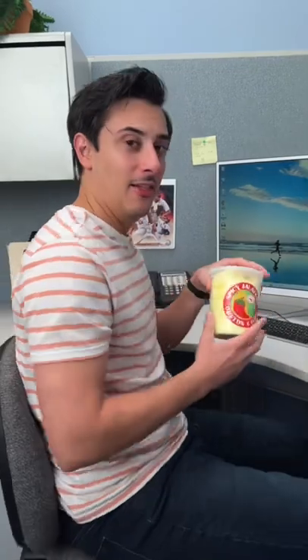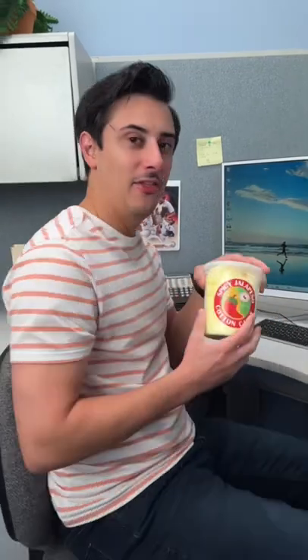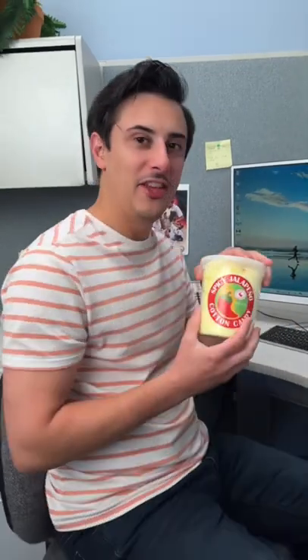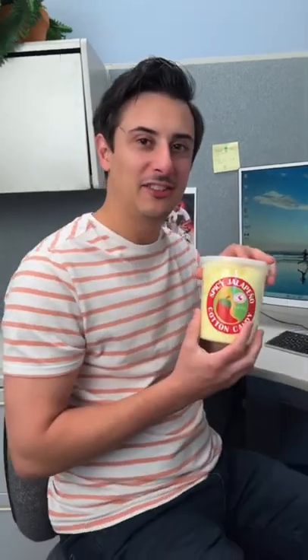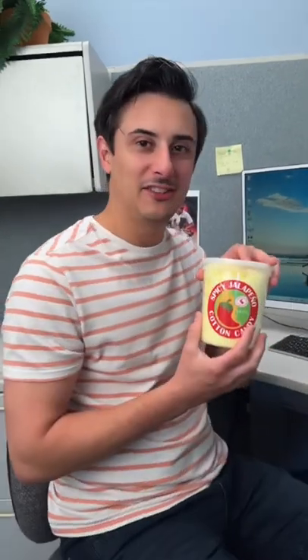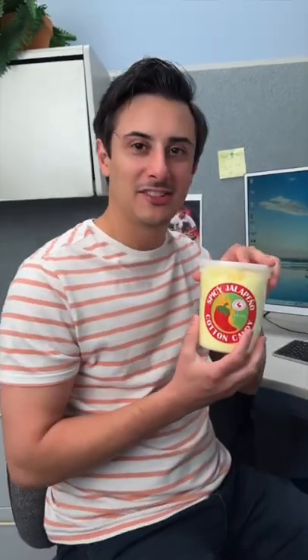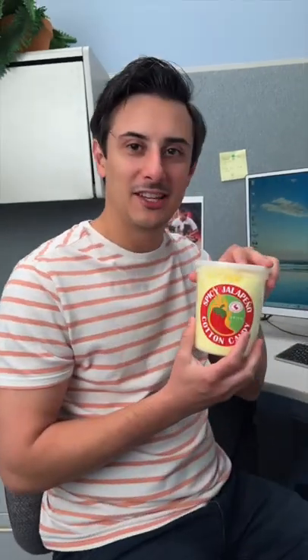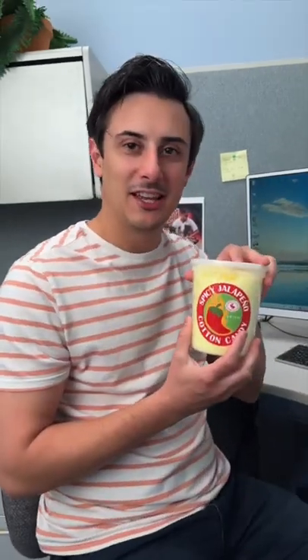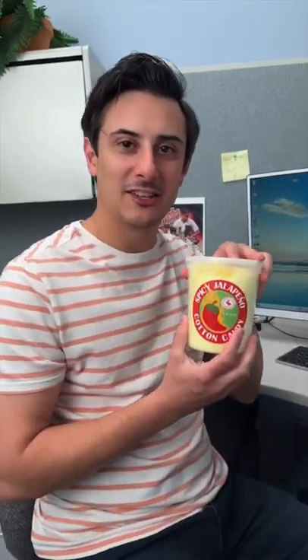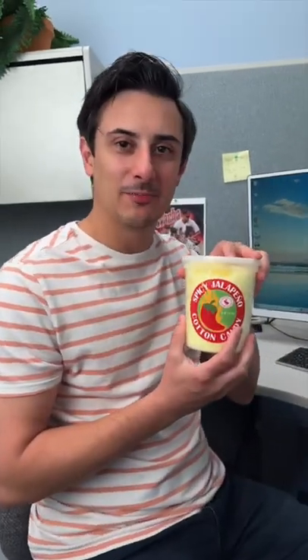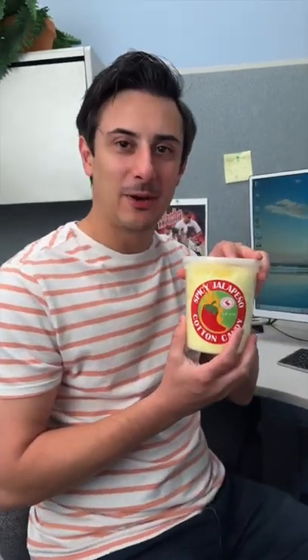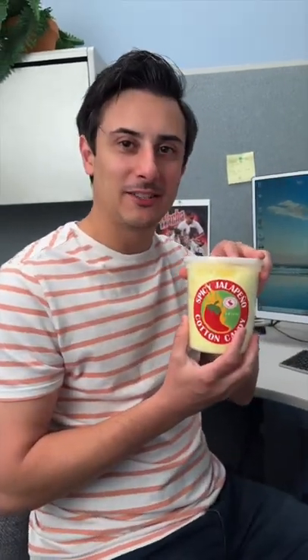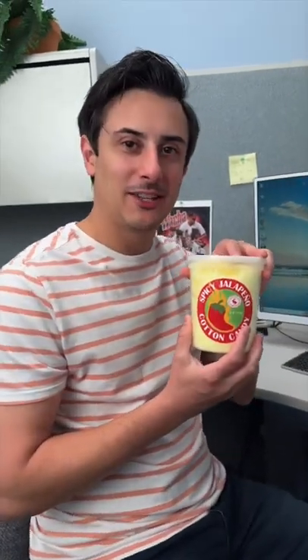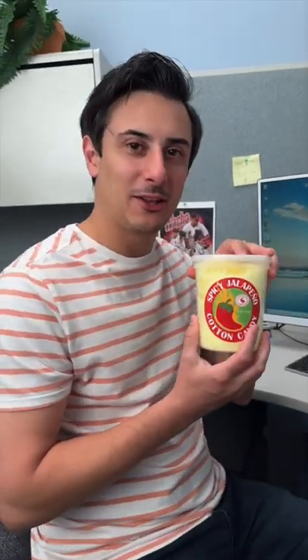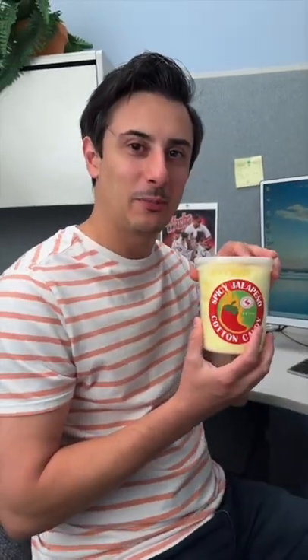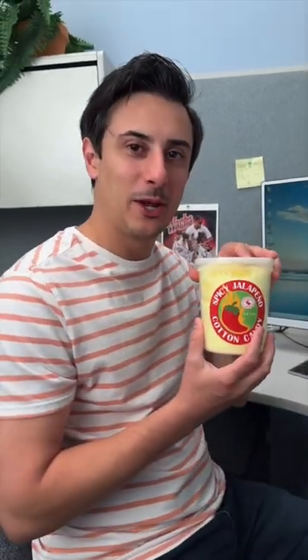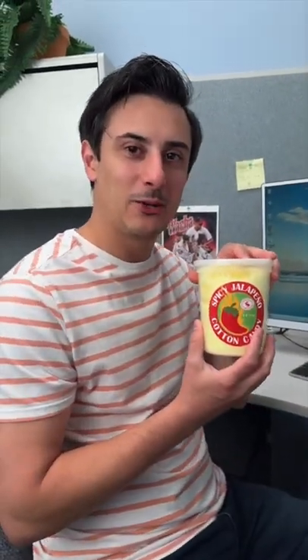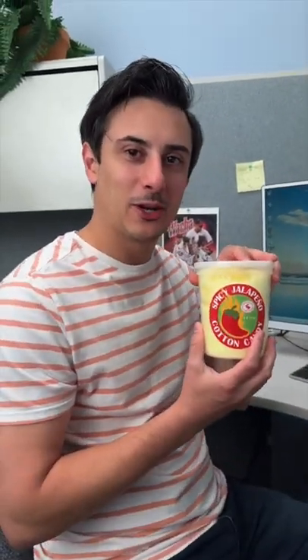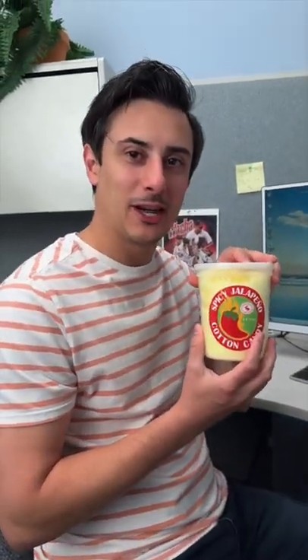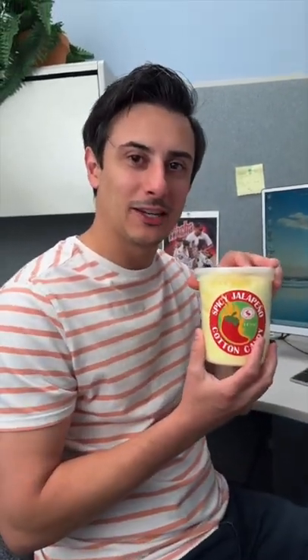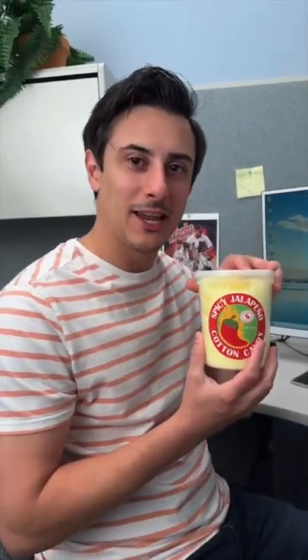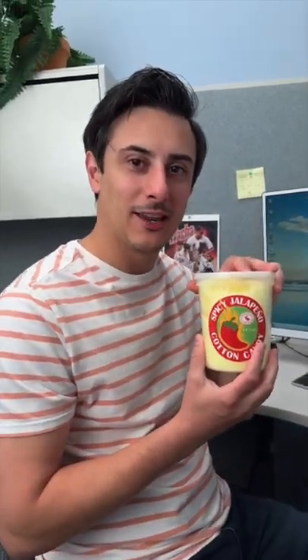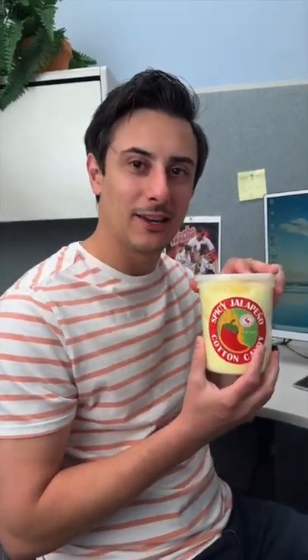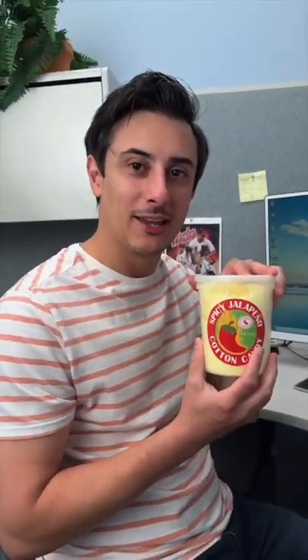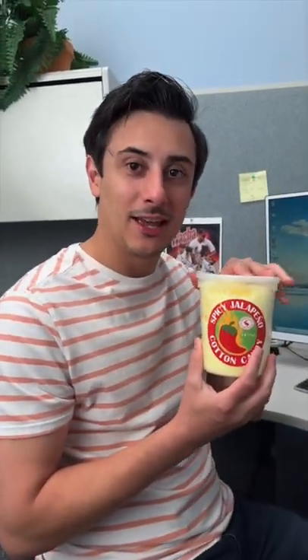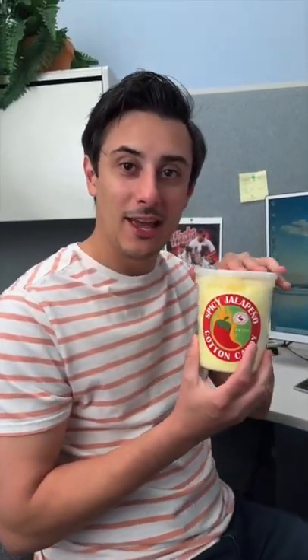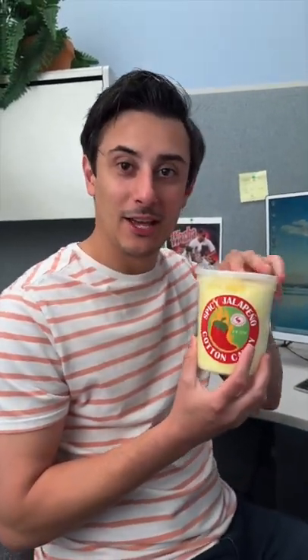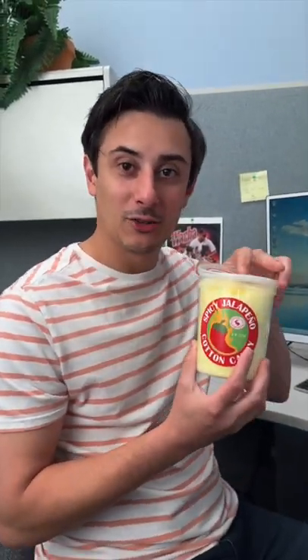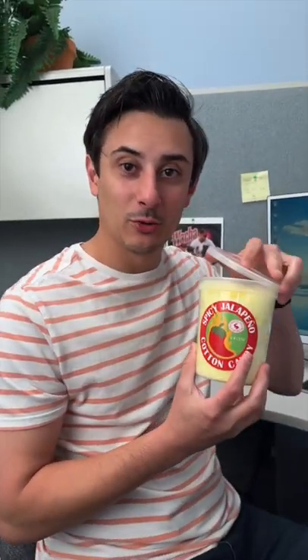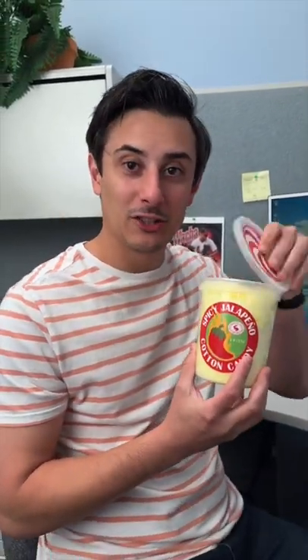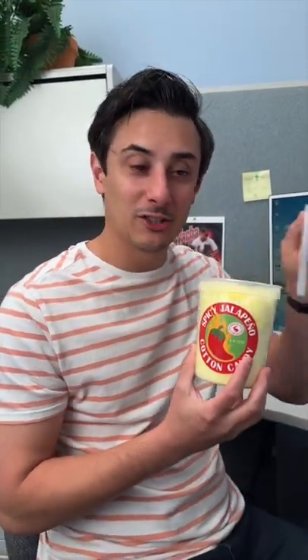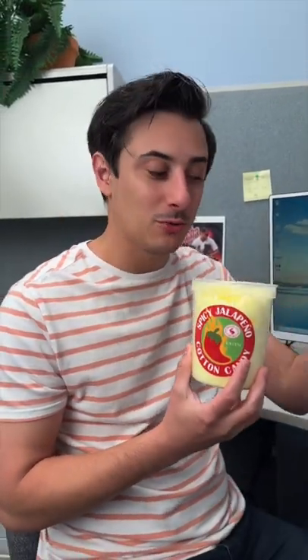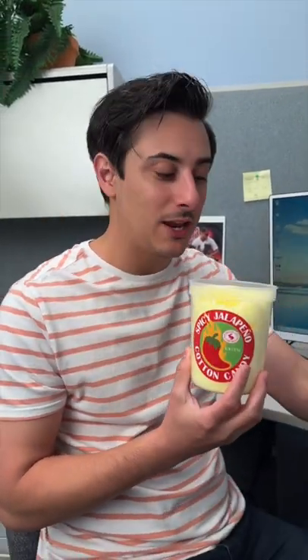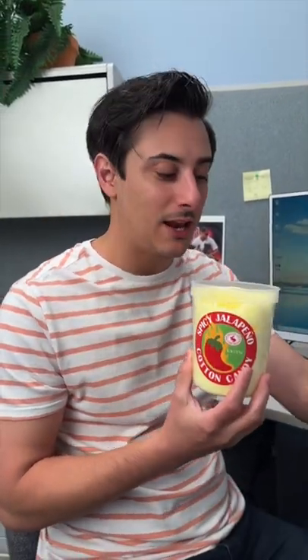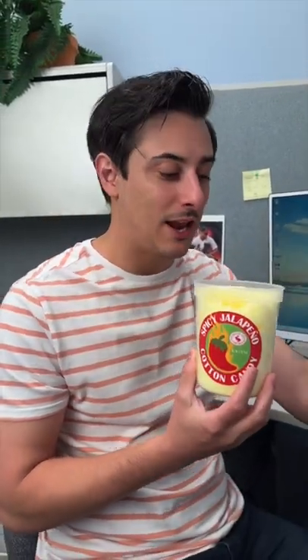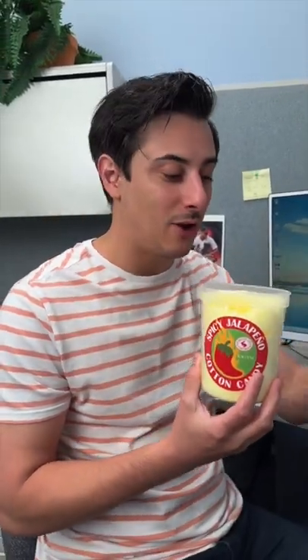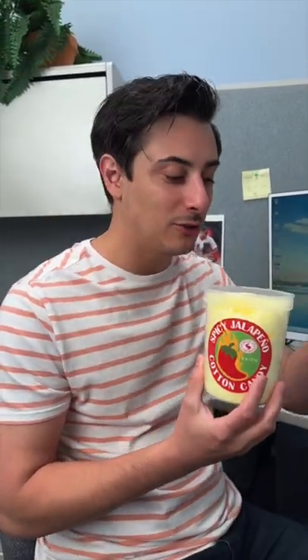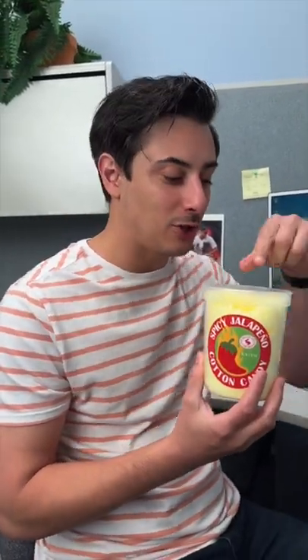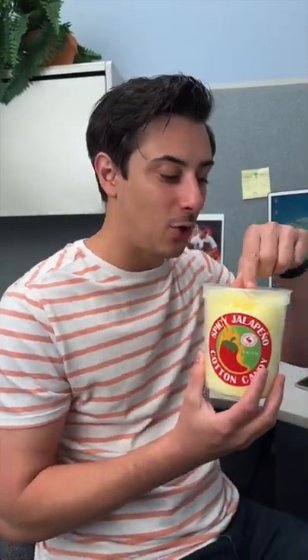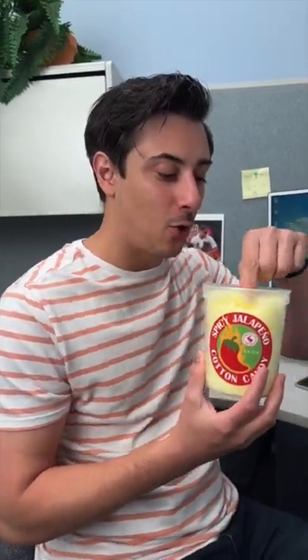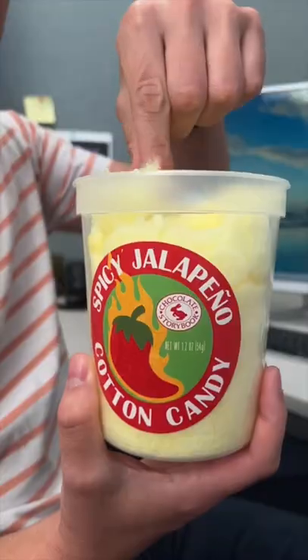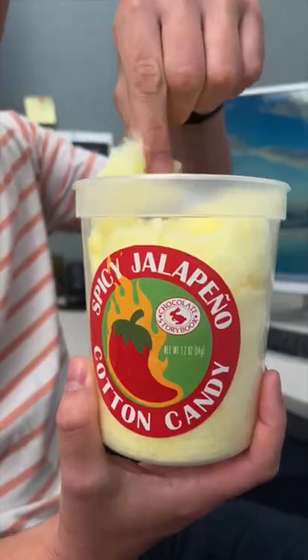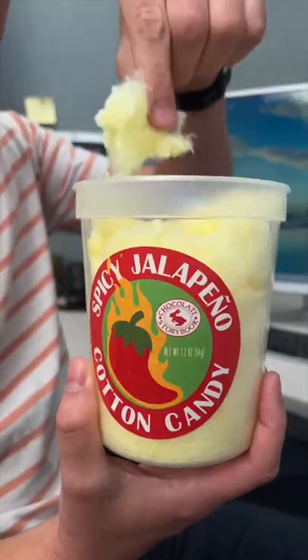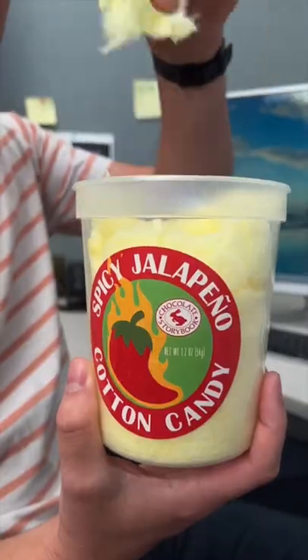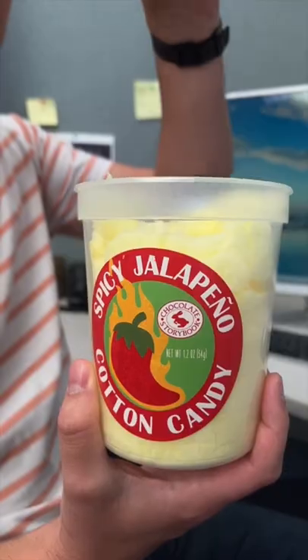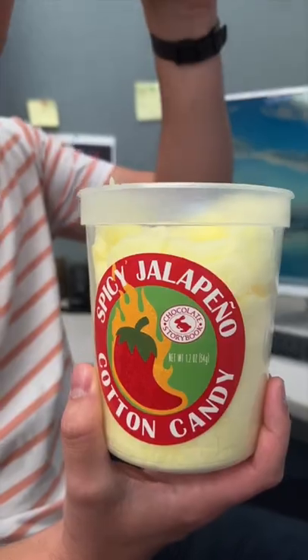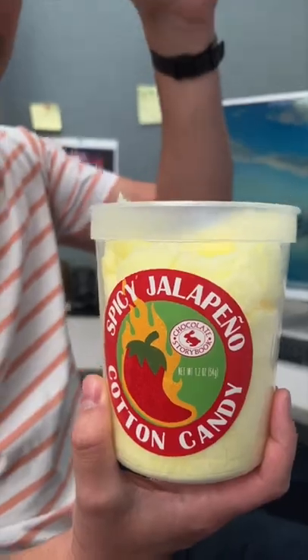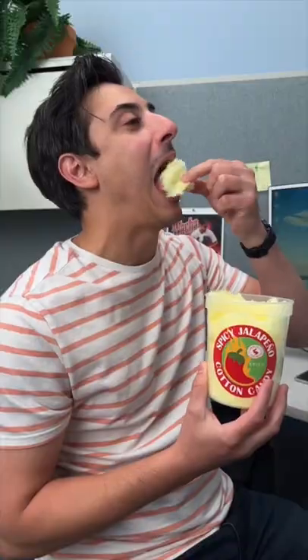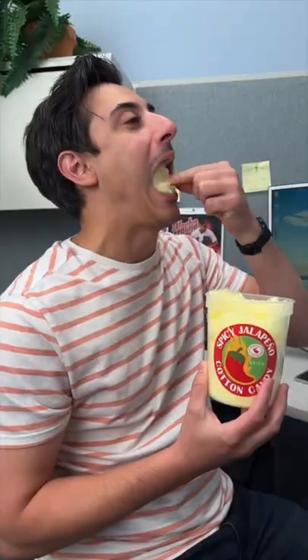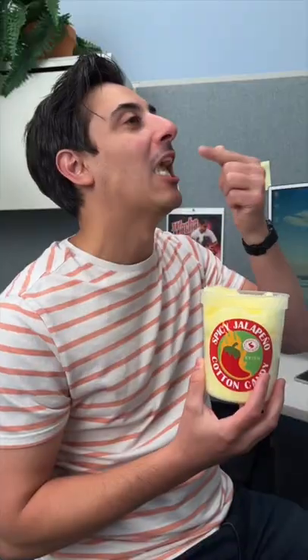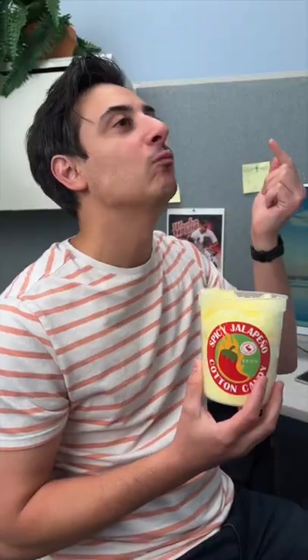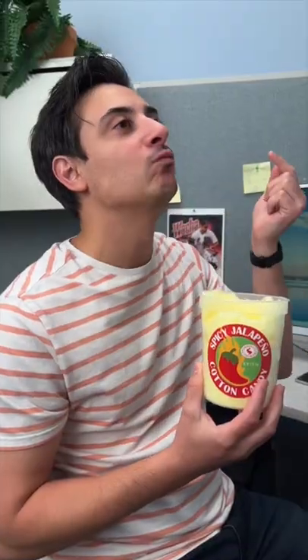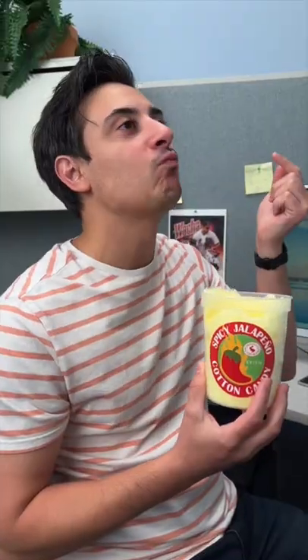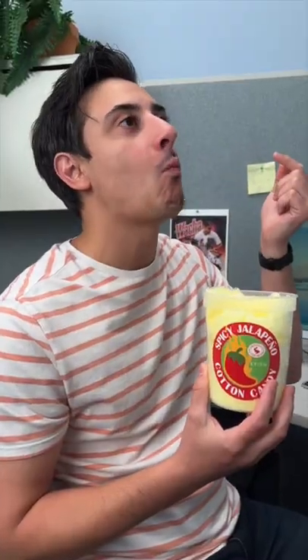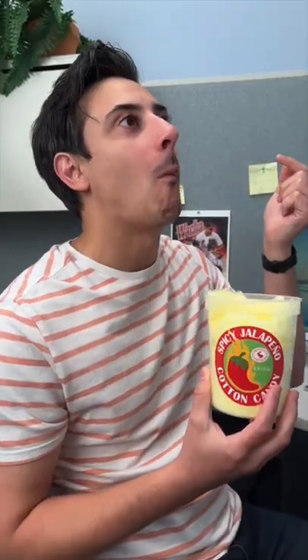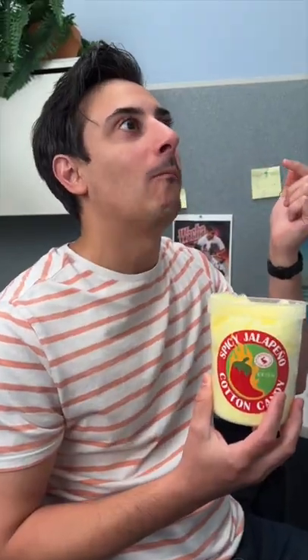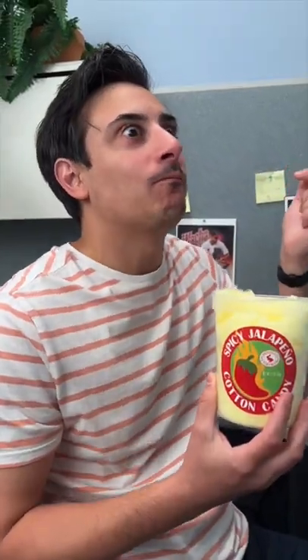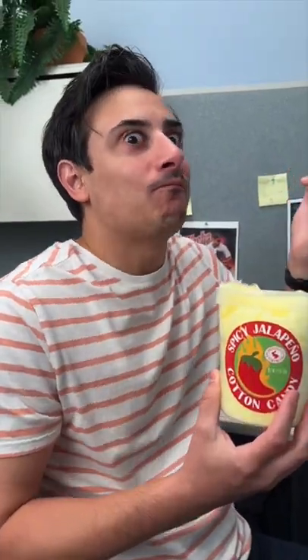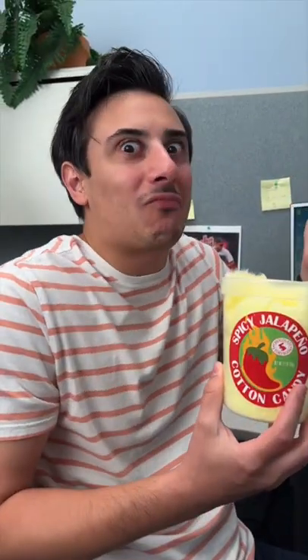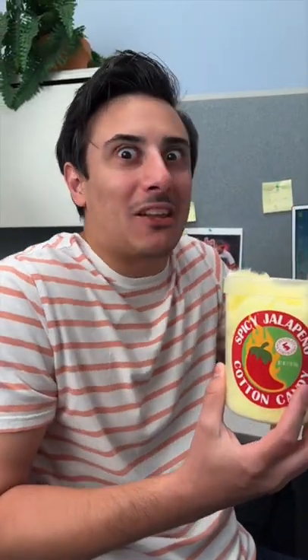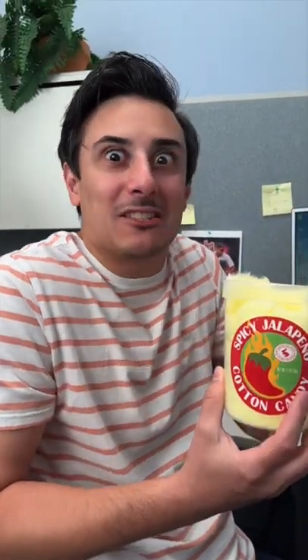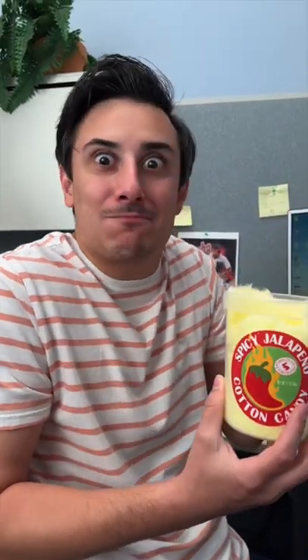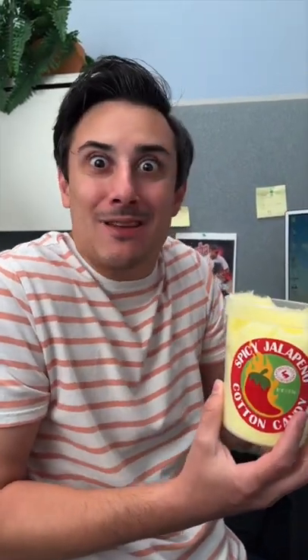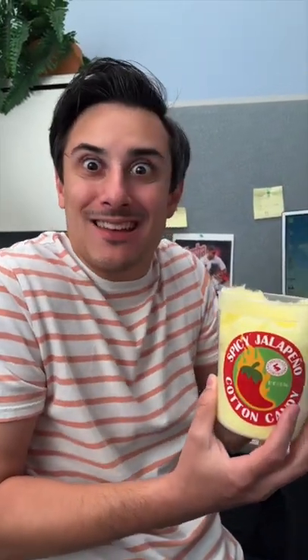This is spicy jalapeño cotton candy. It's really sweet and also it's spicy.